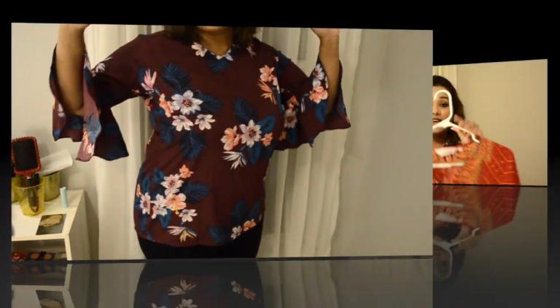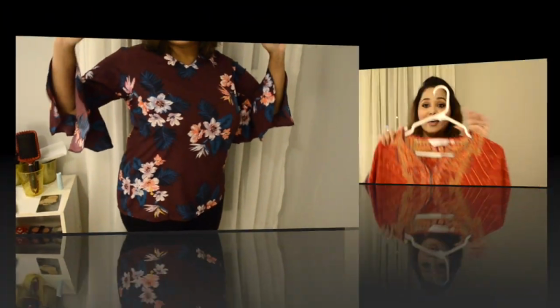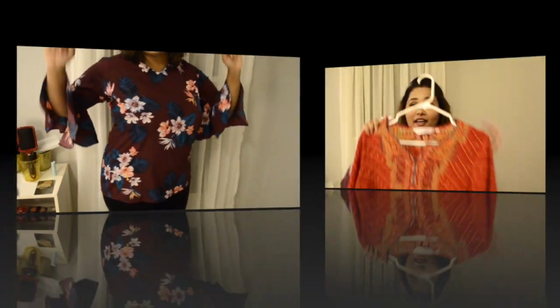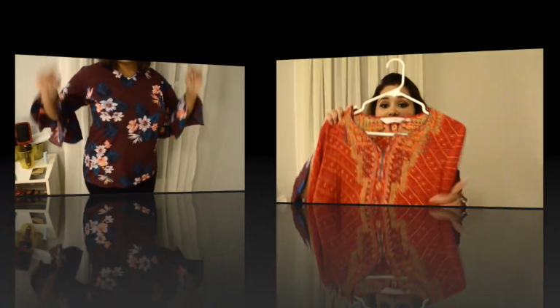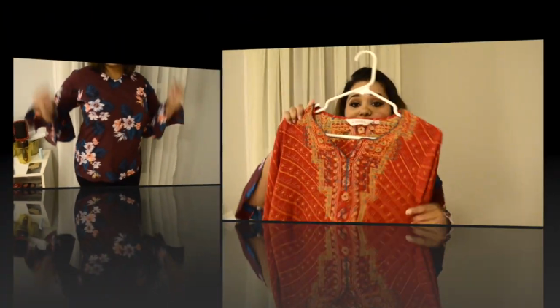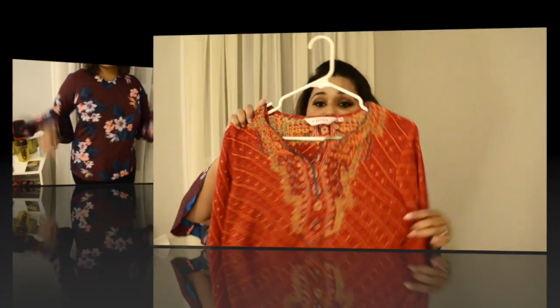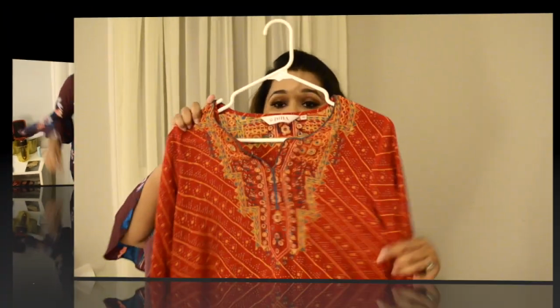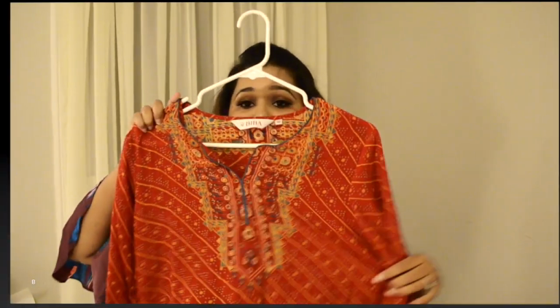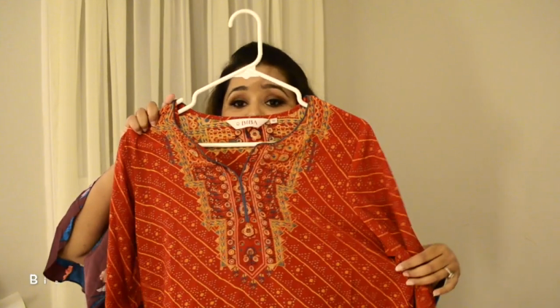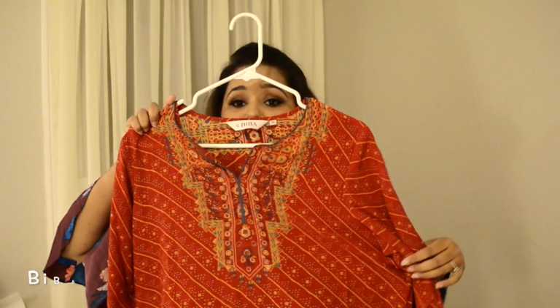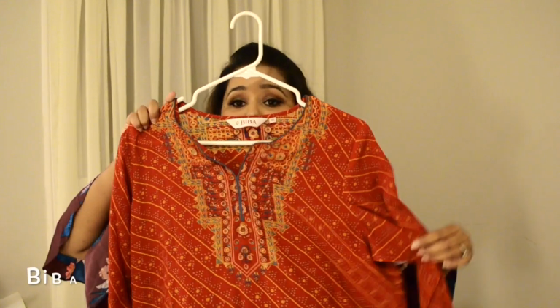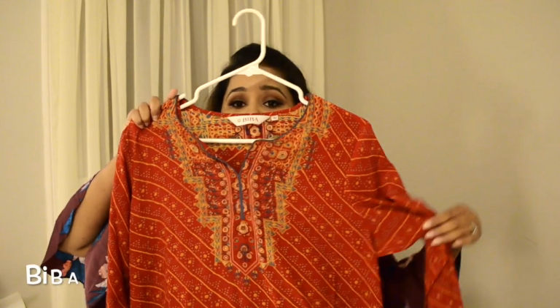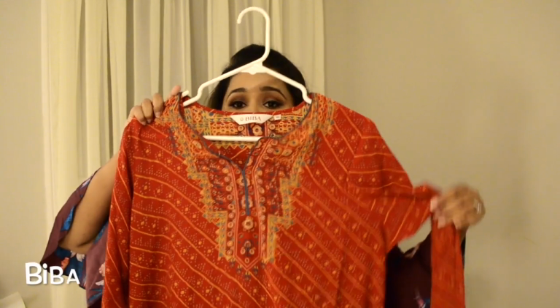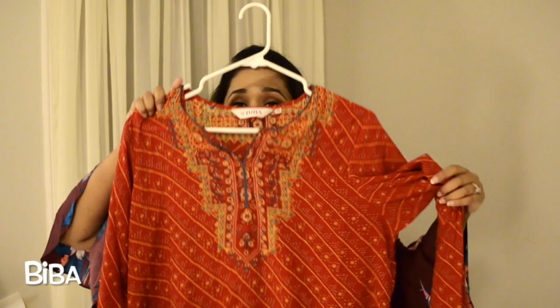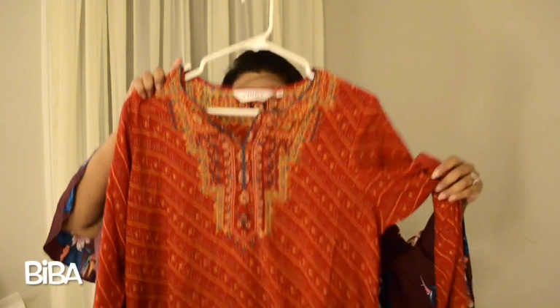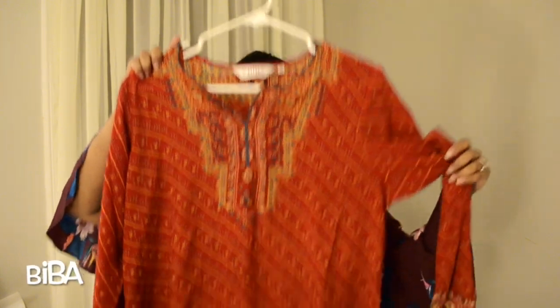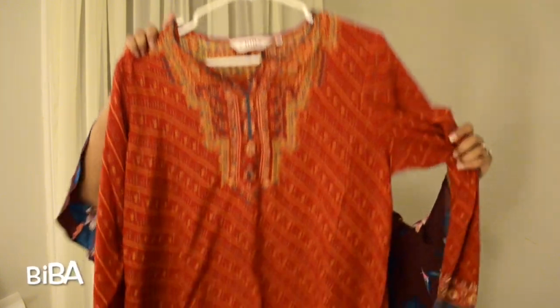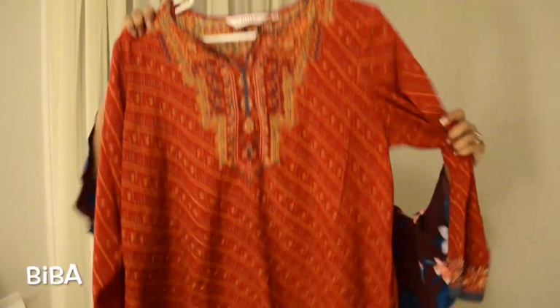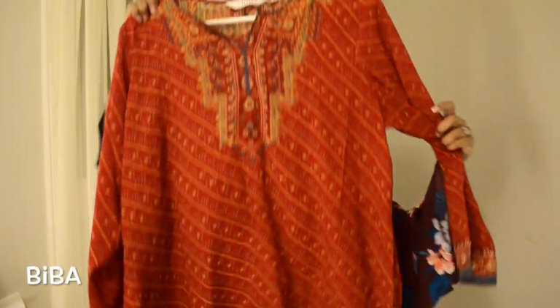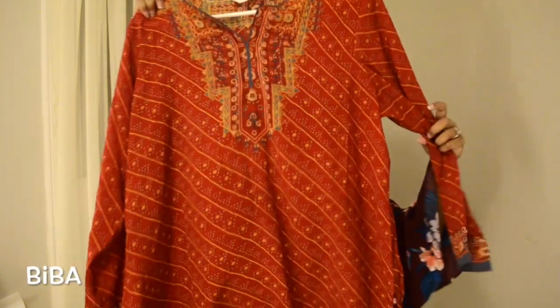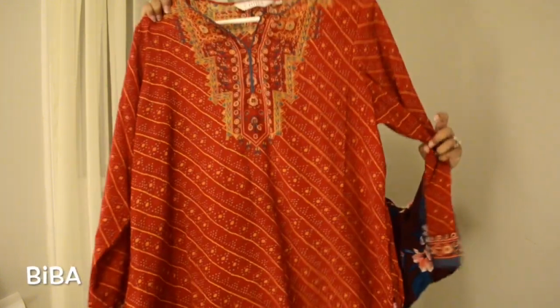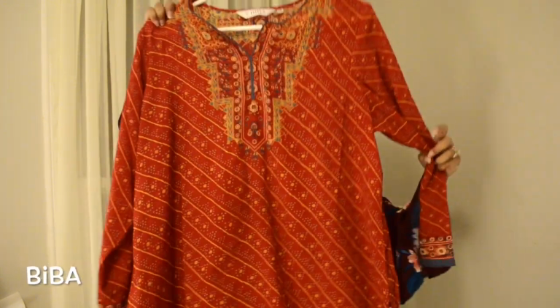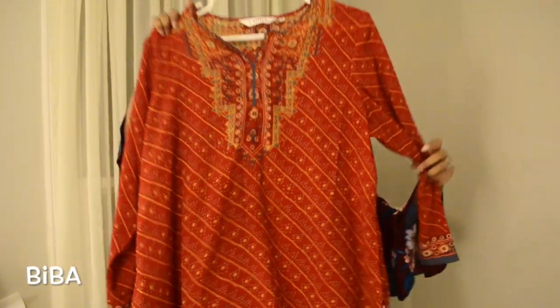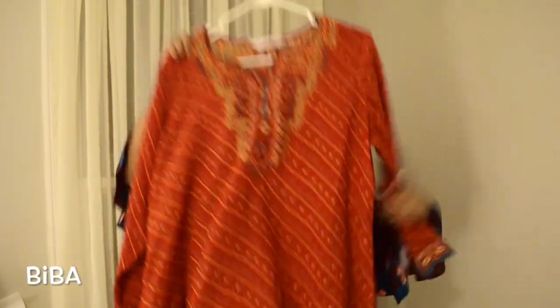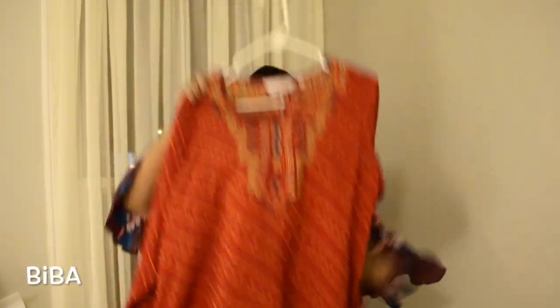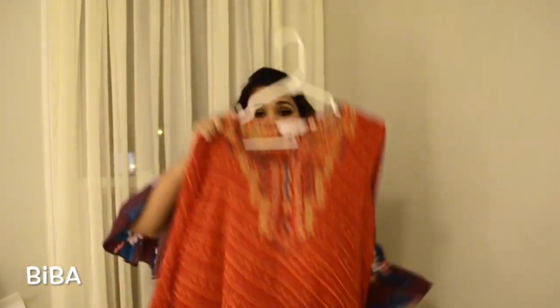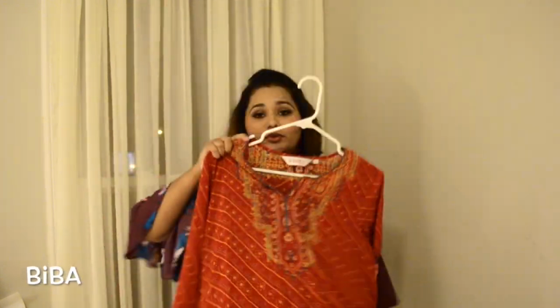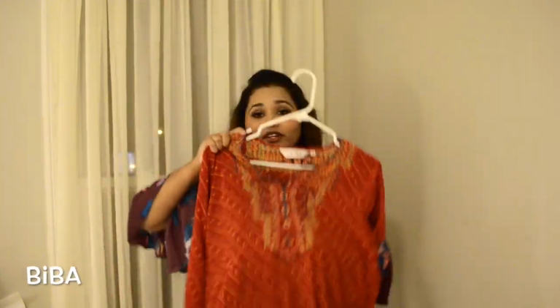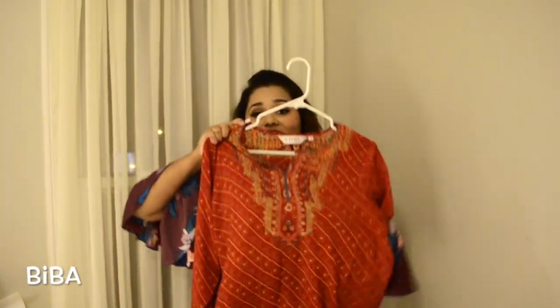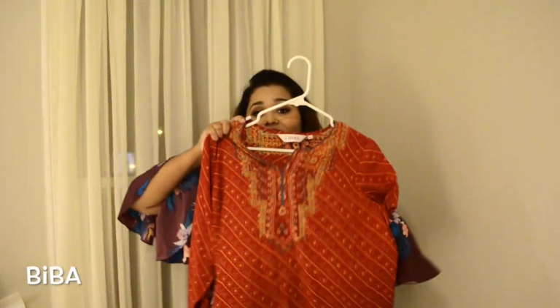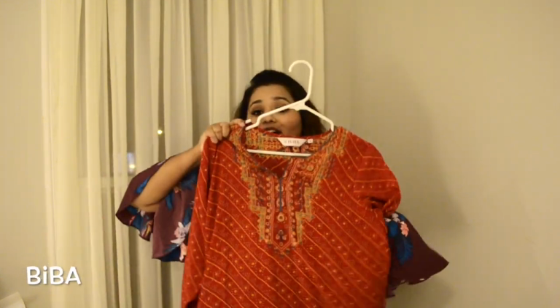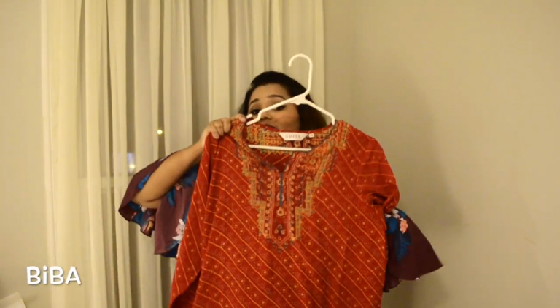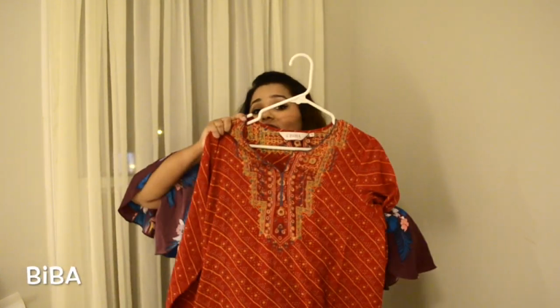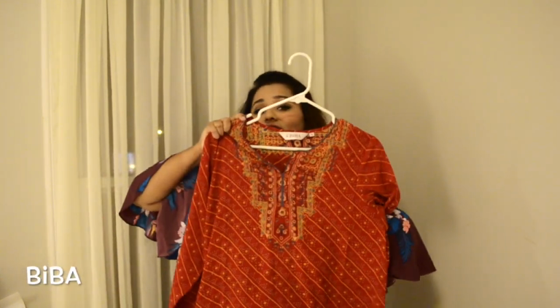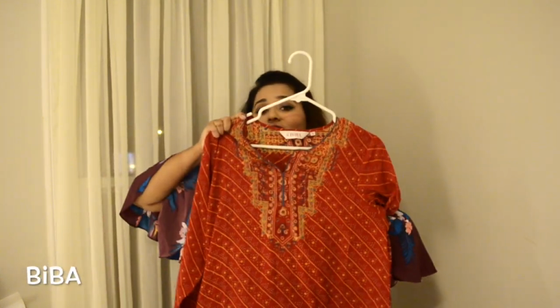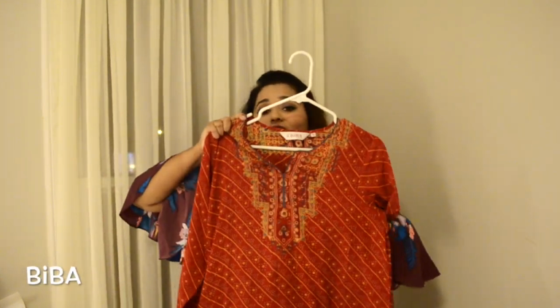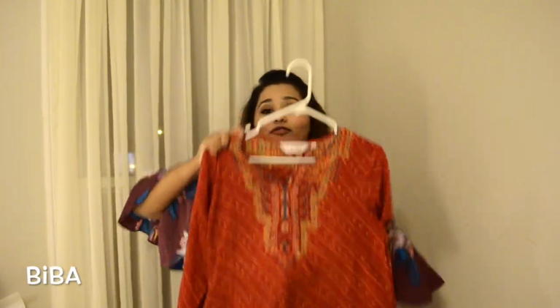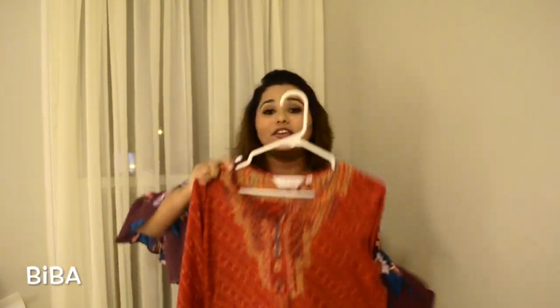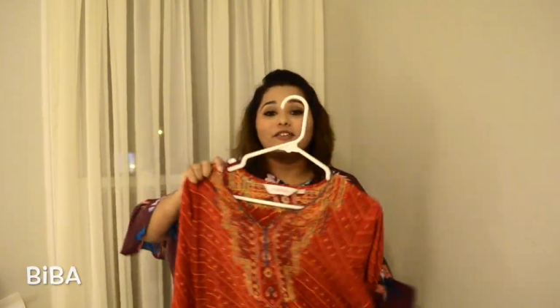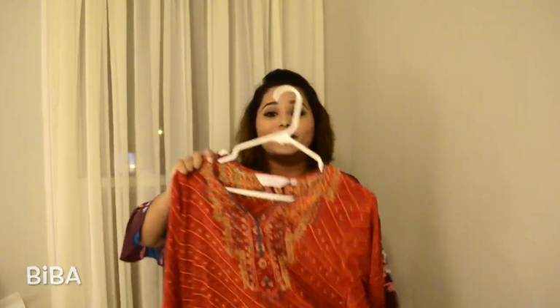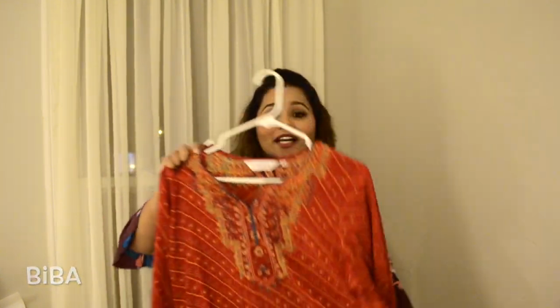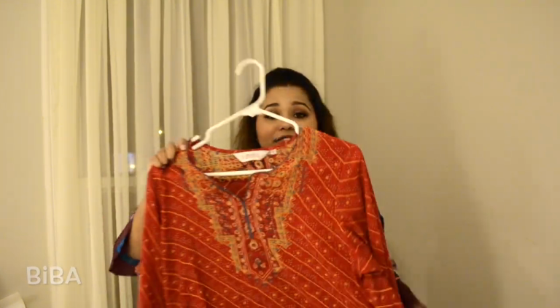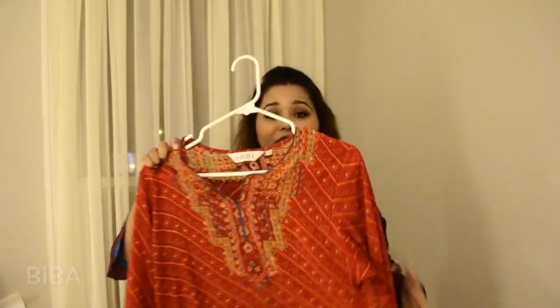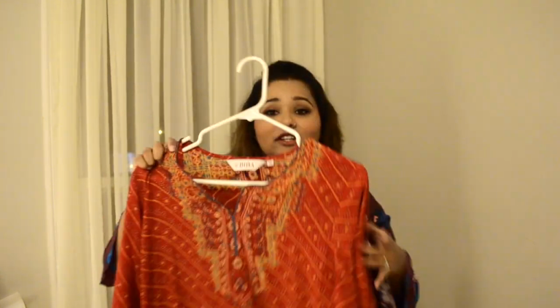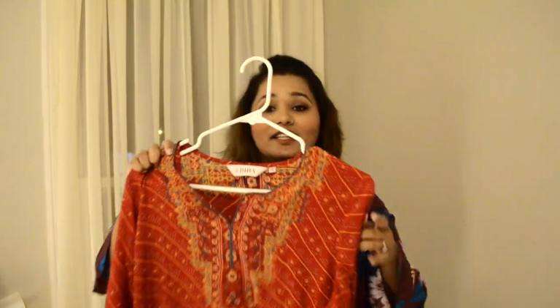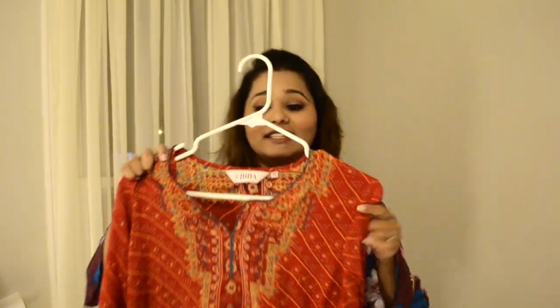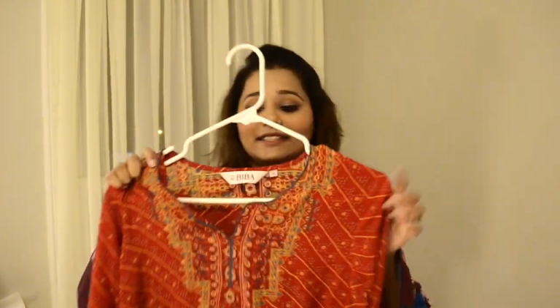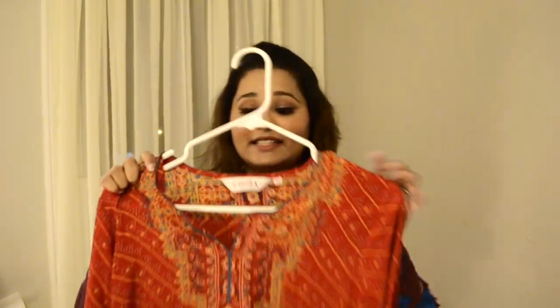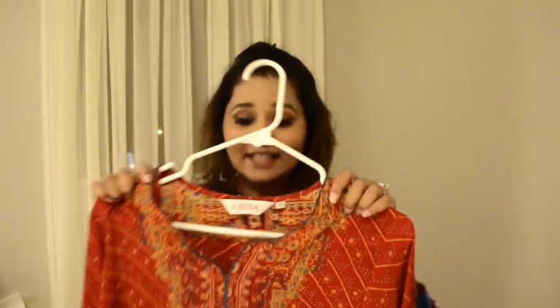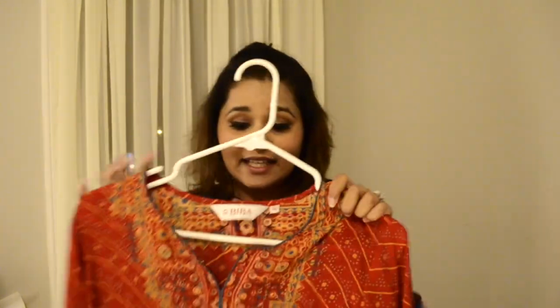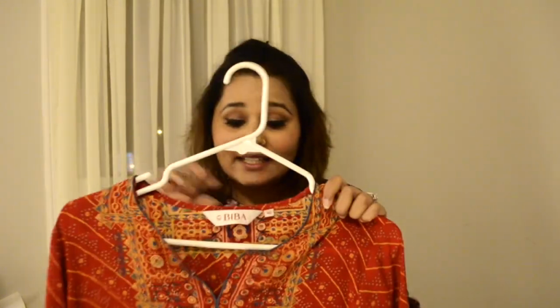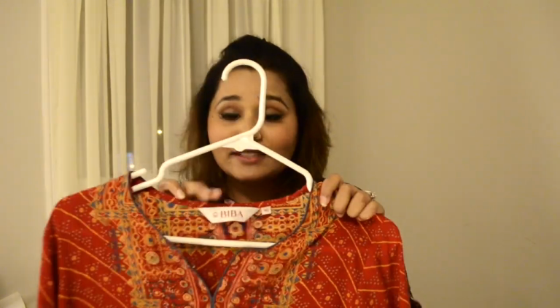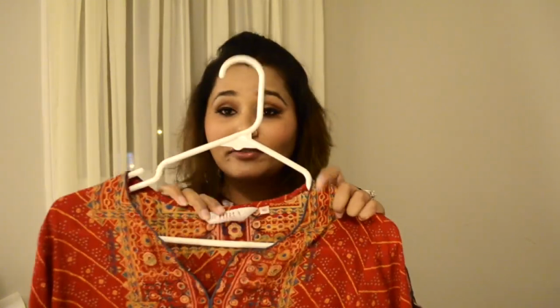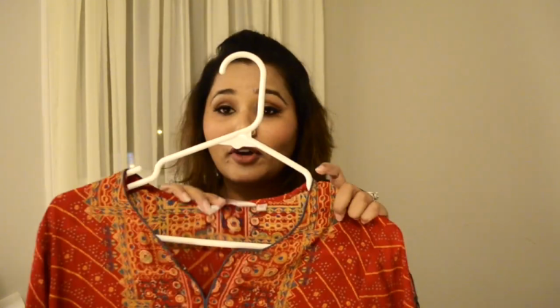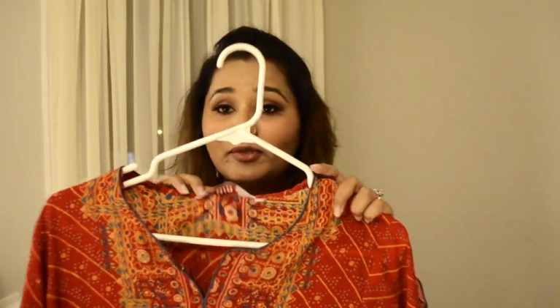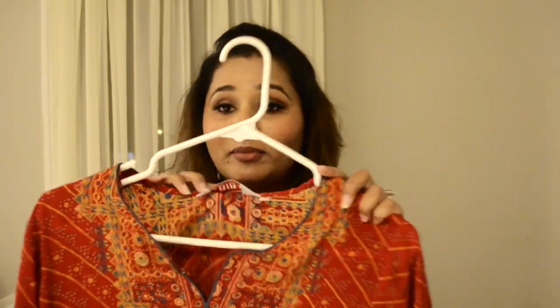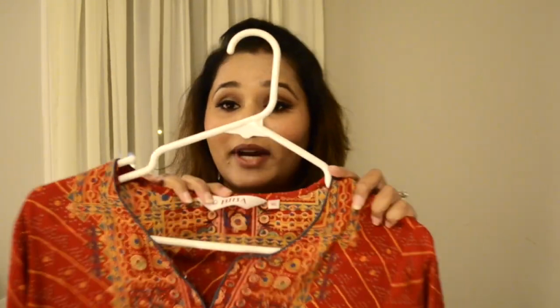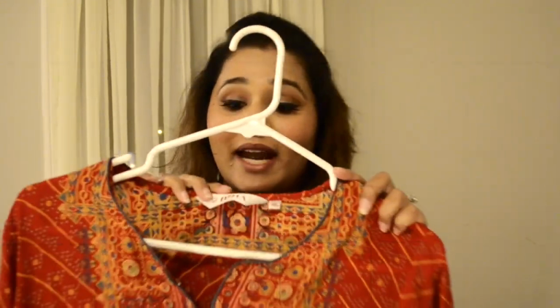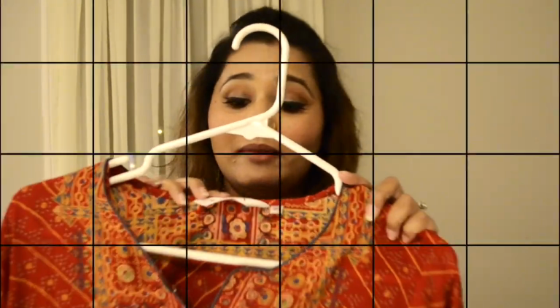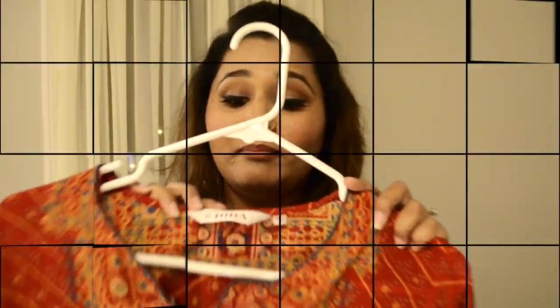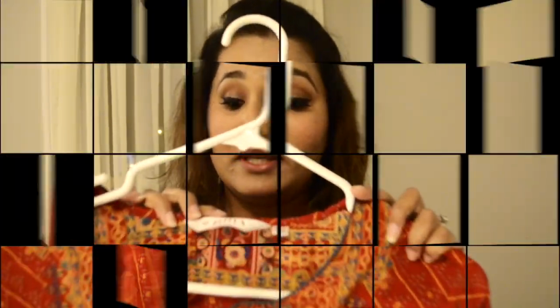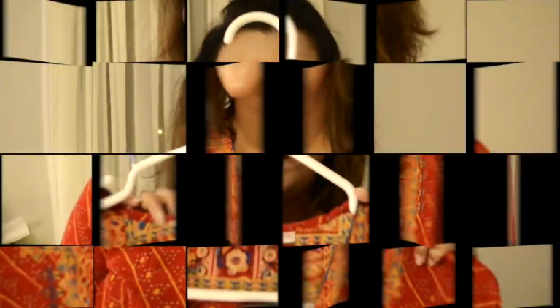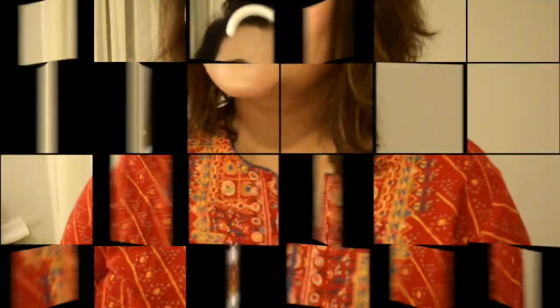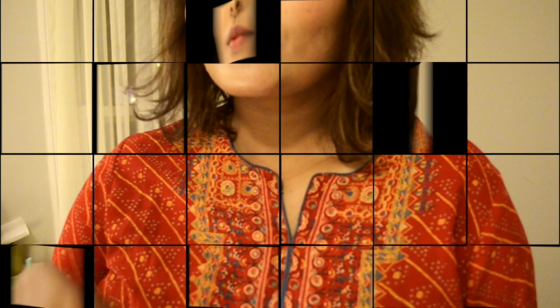Now the second outfit is this — let me try it on for you guys. This is from the brand Viva.